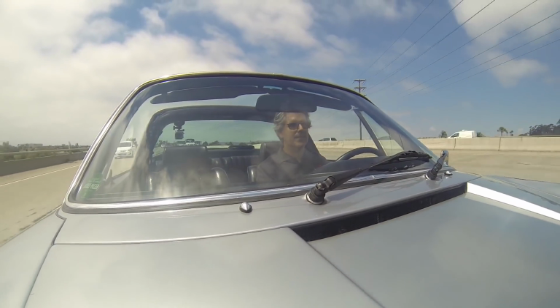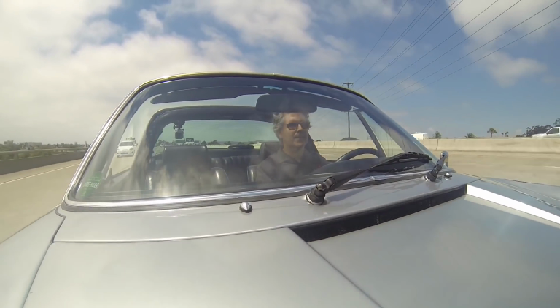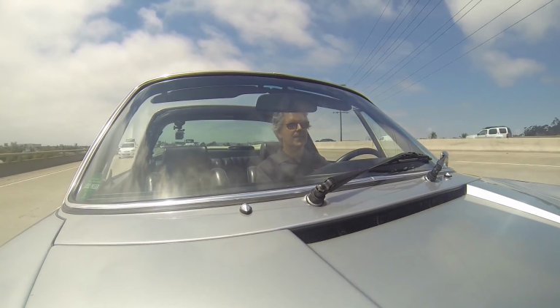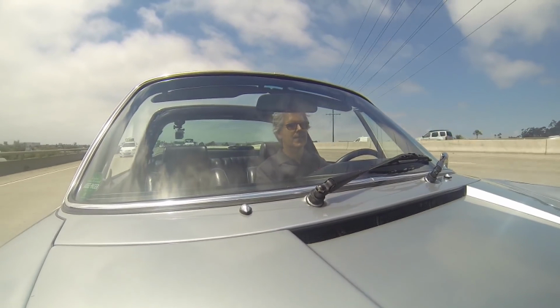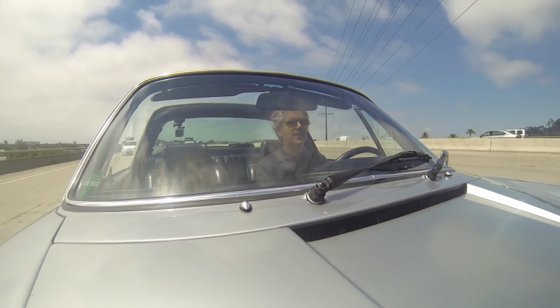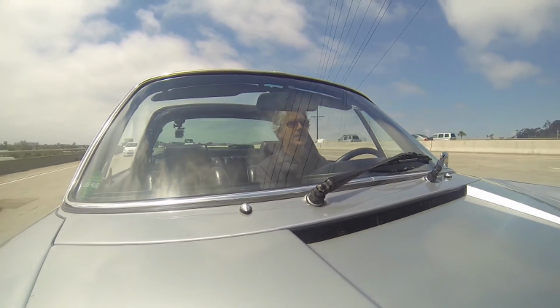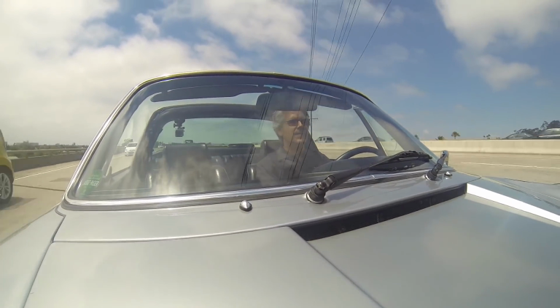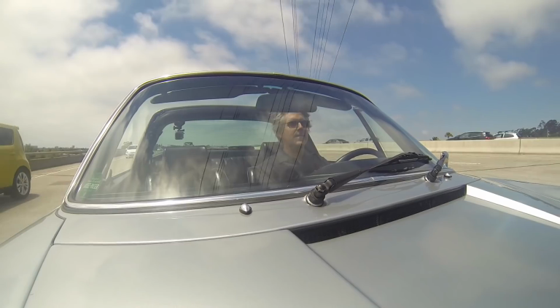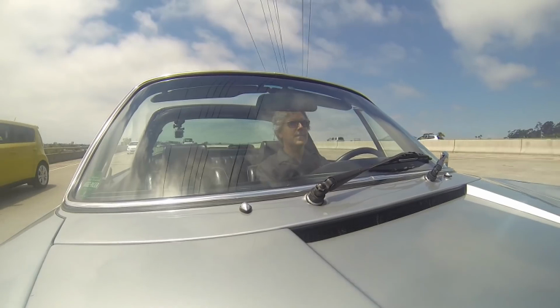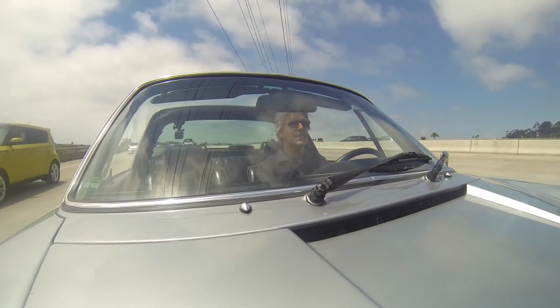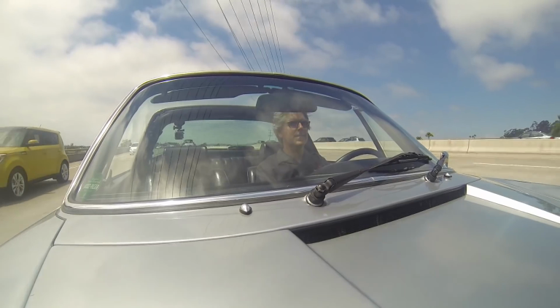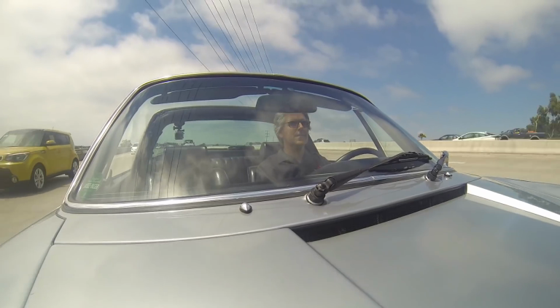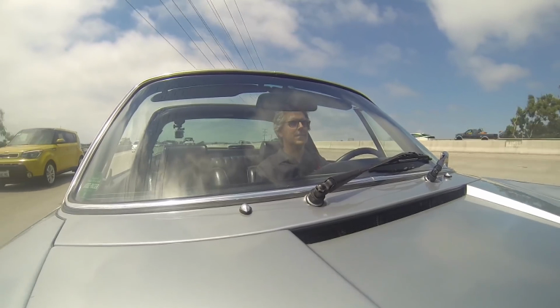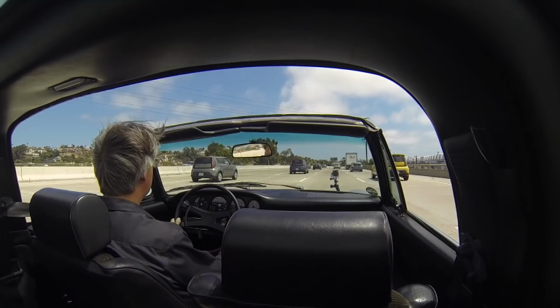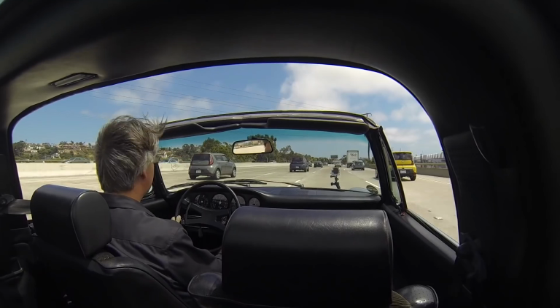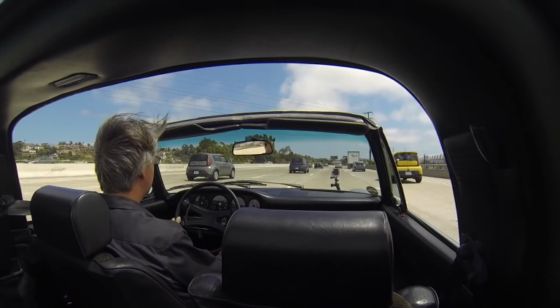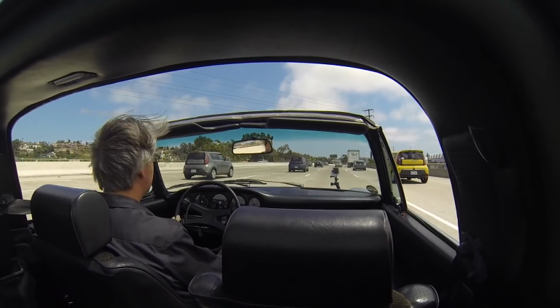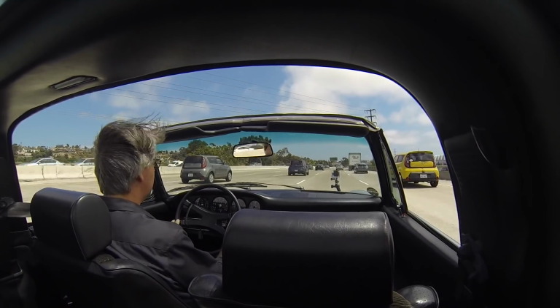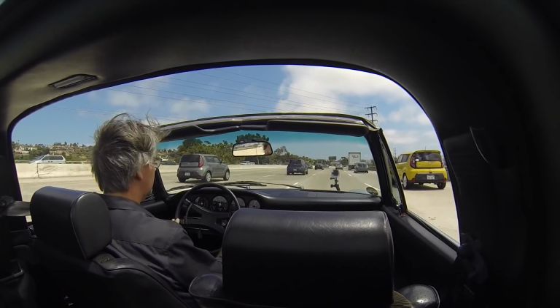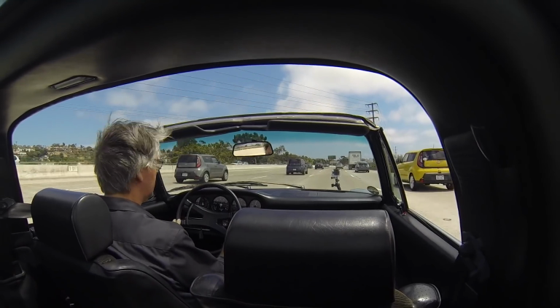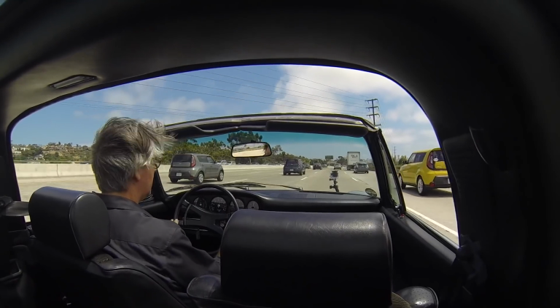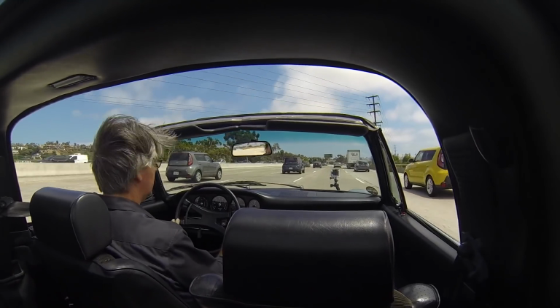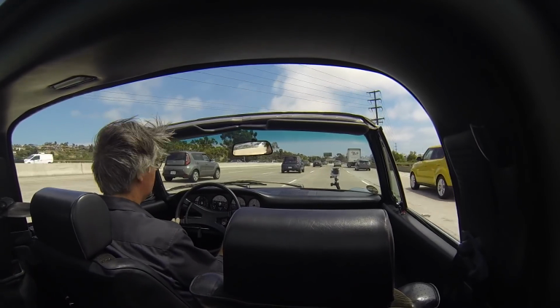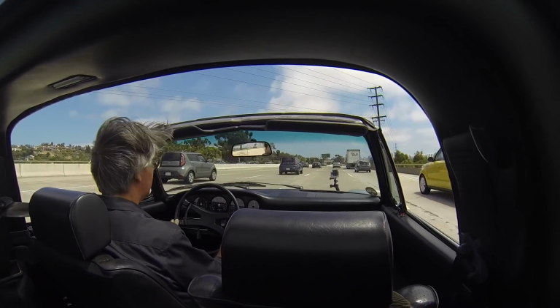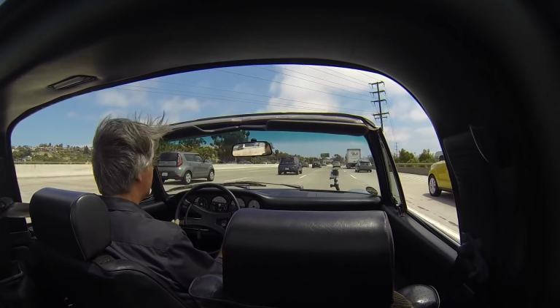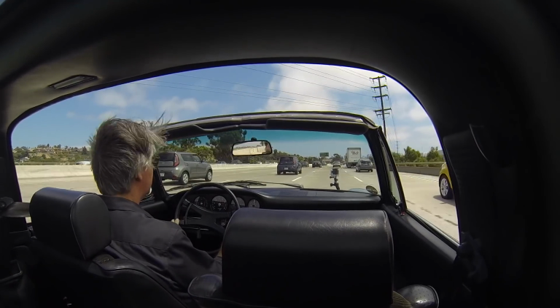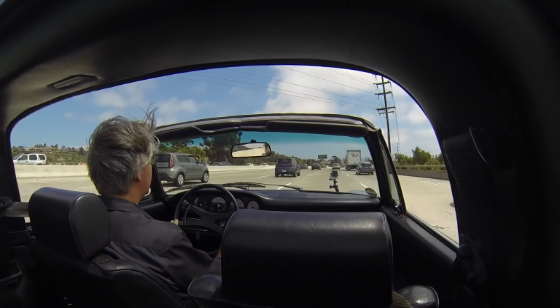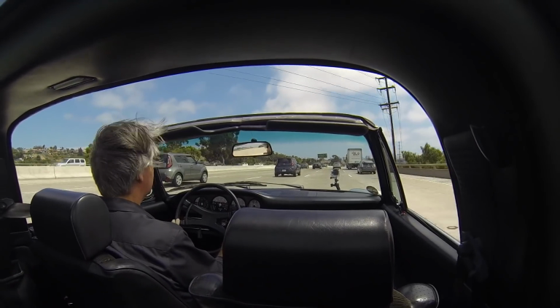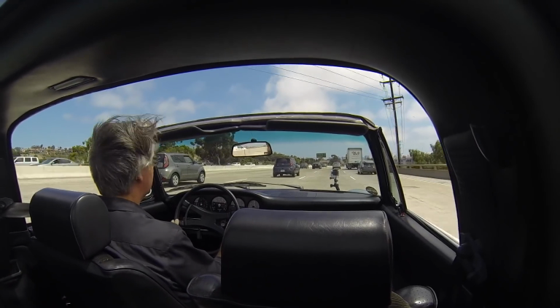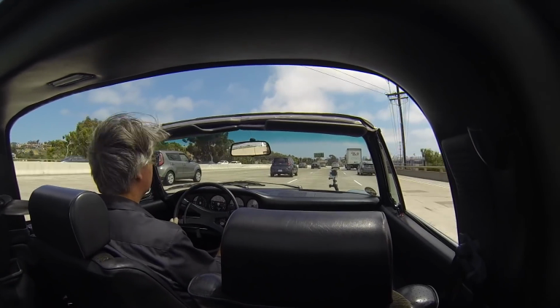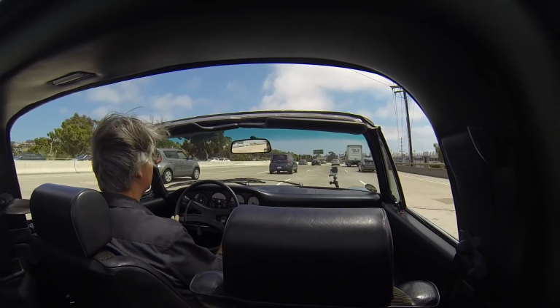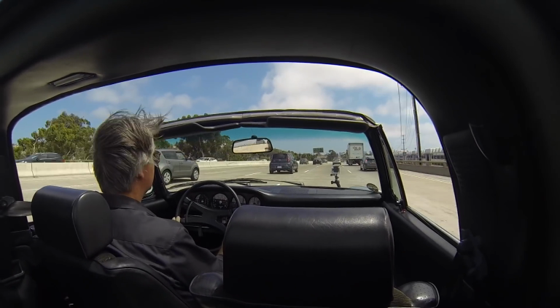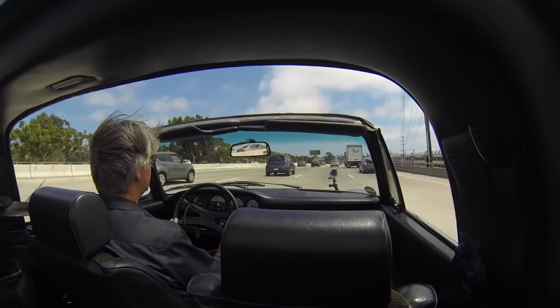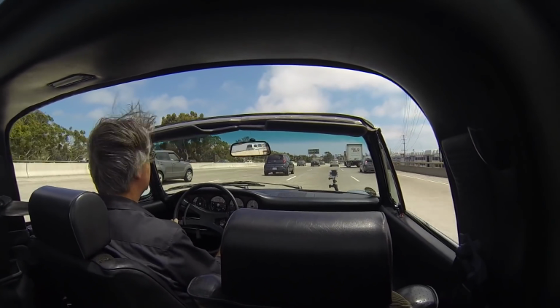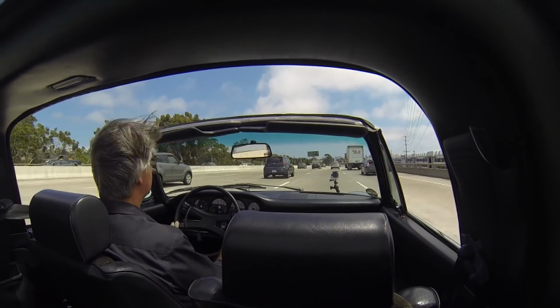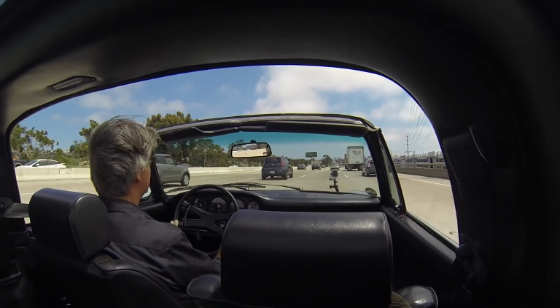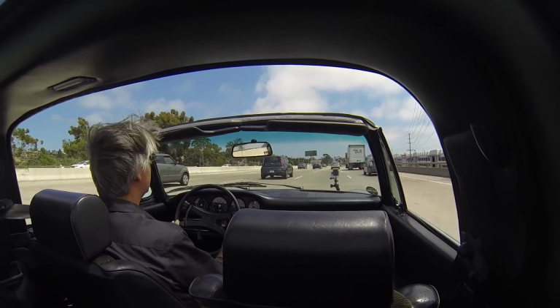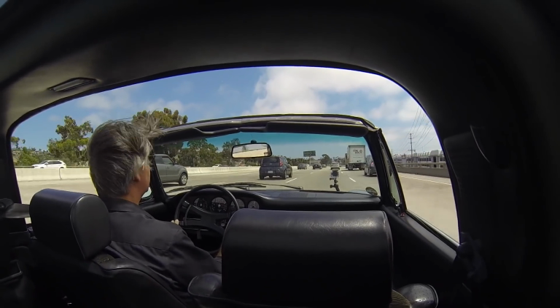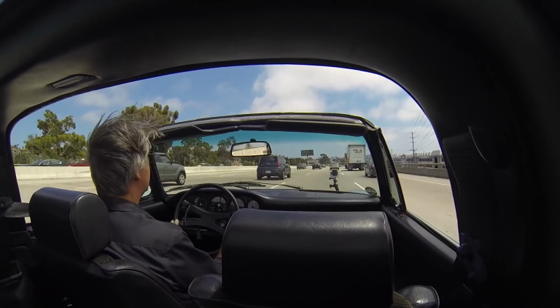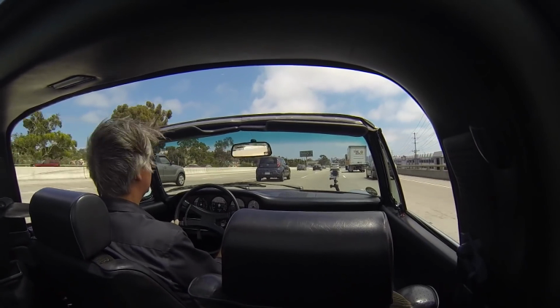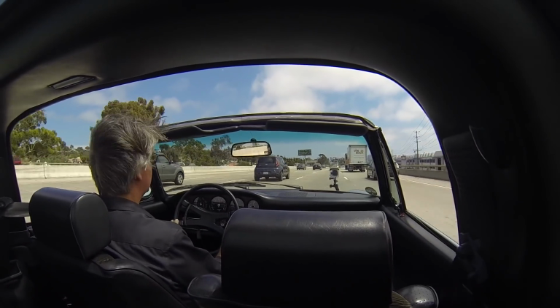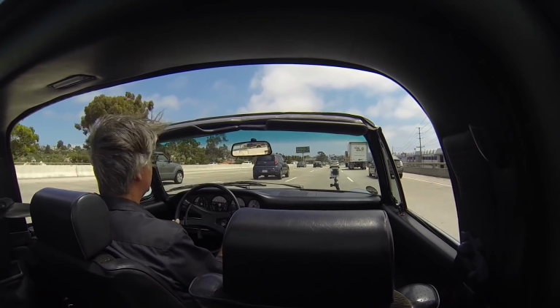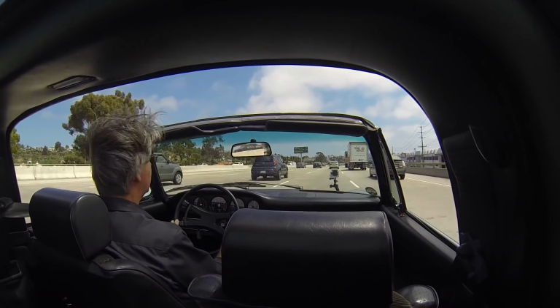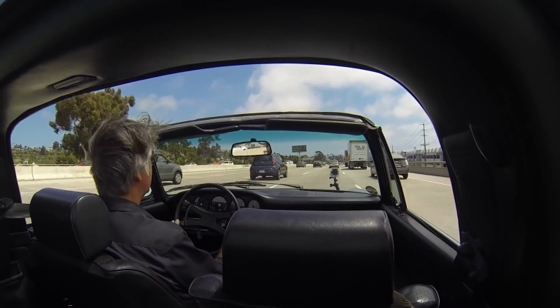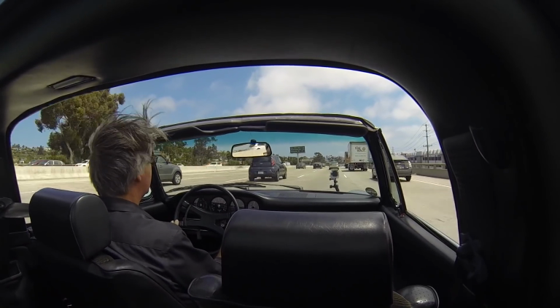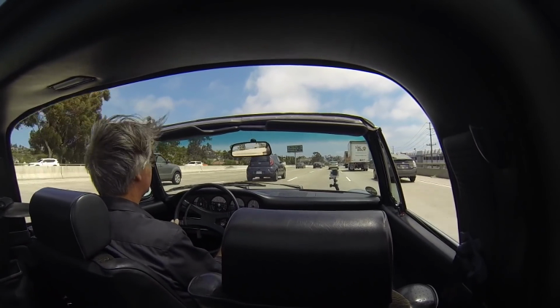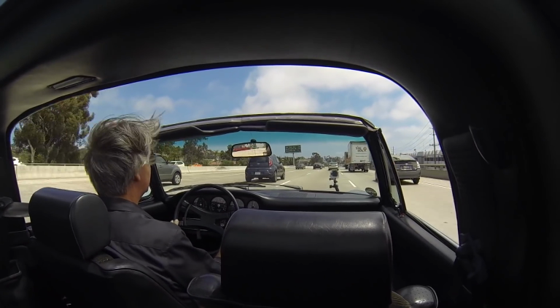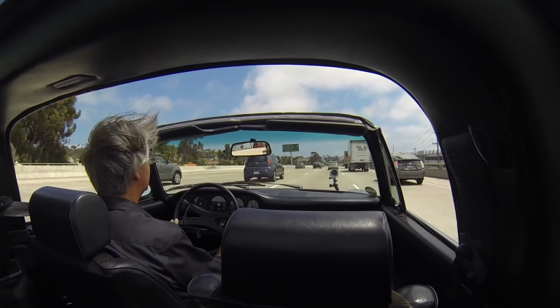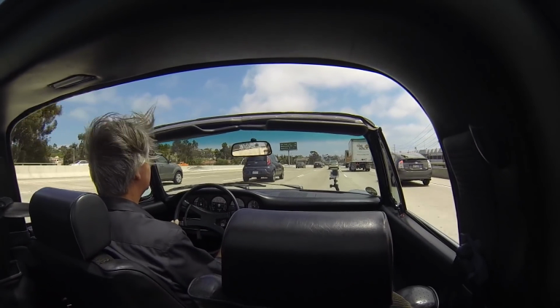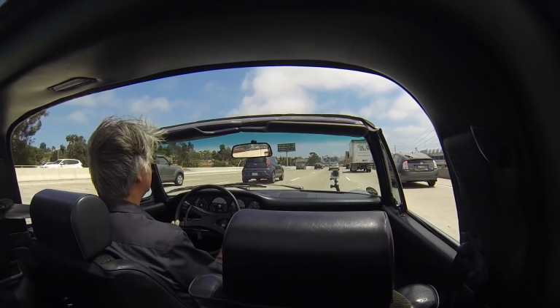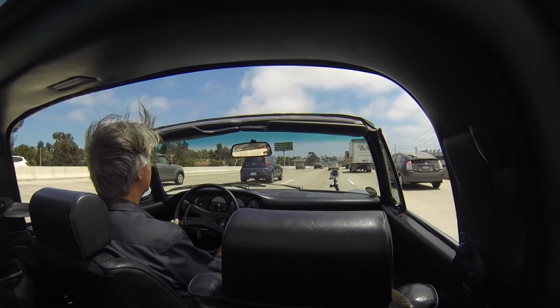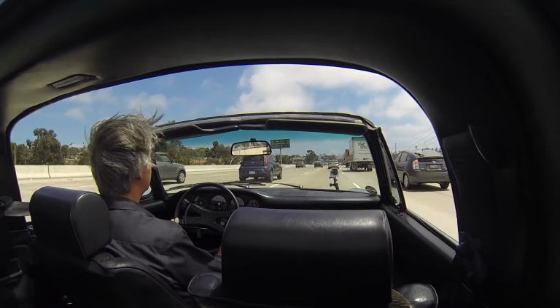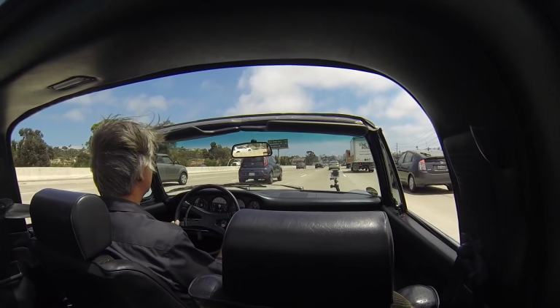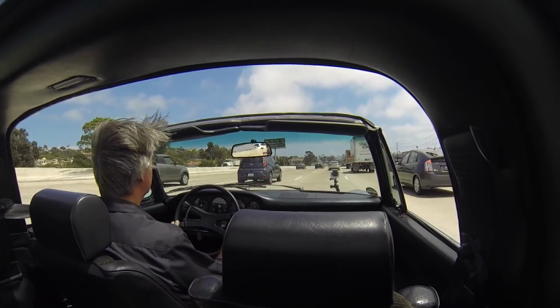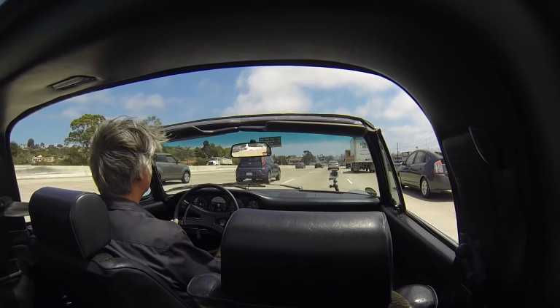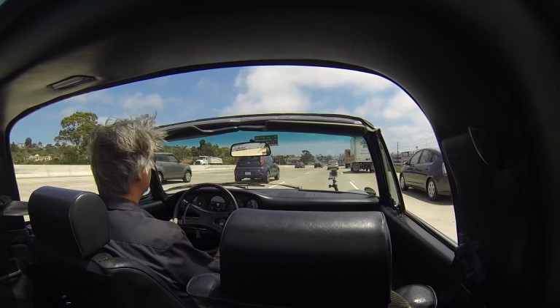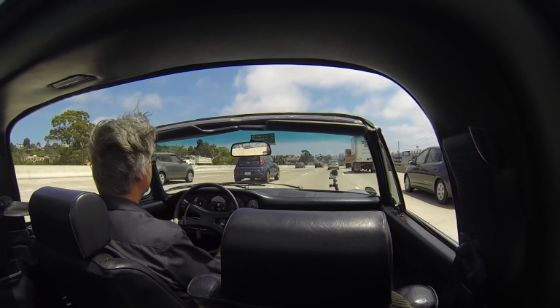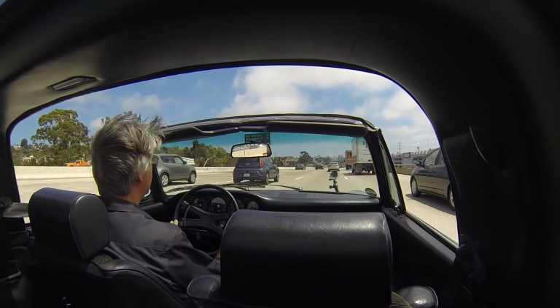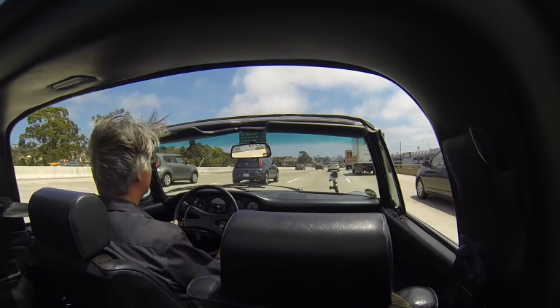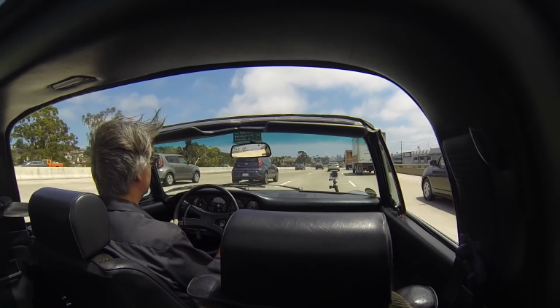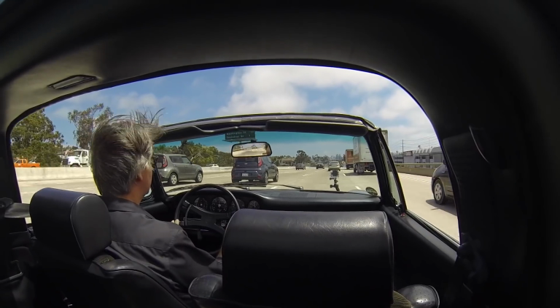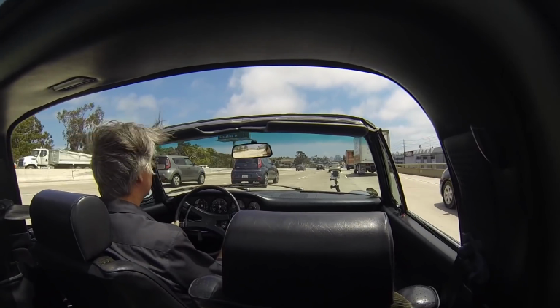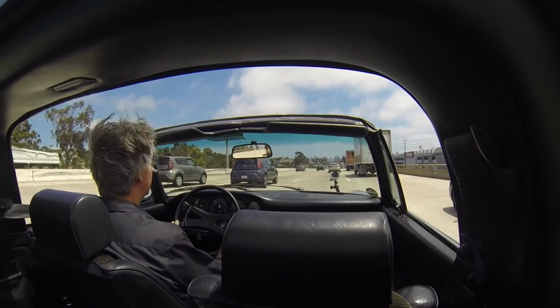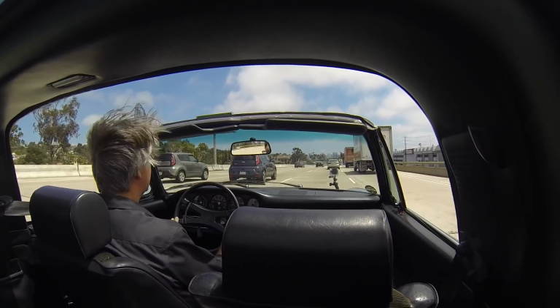It's really 150 to 180 miles. It's really 150 miles if you drive it like a Porsche, but if you're in a lot of traffic, it'll go further.